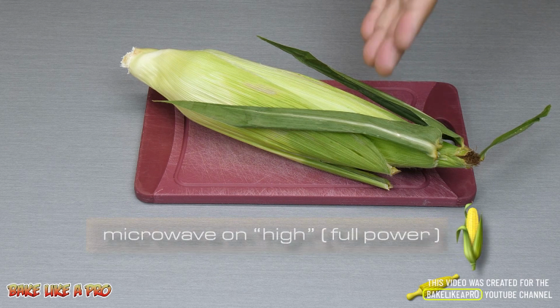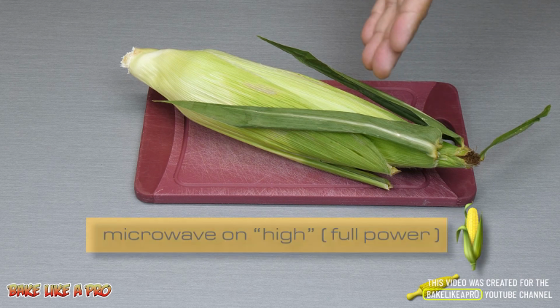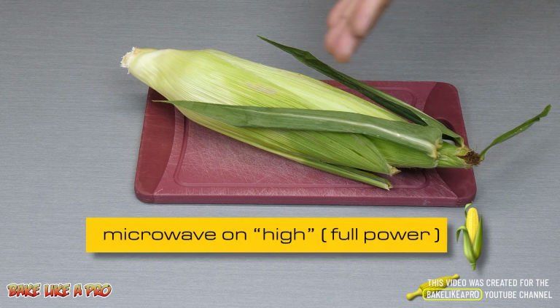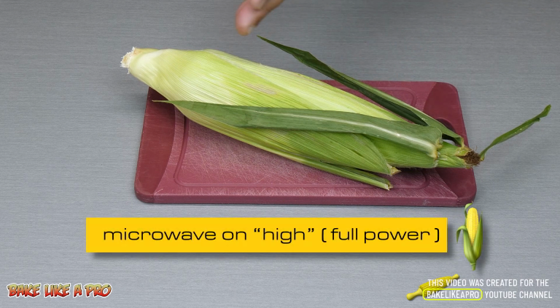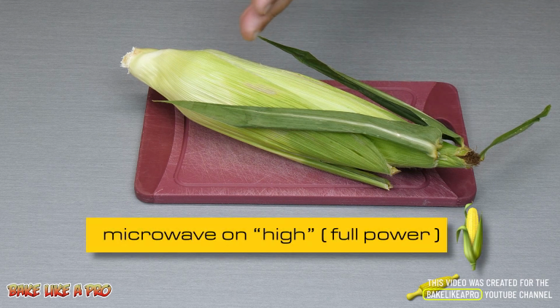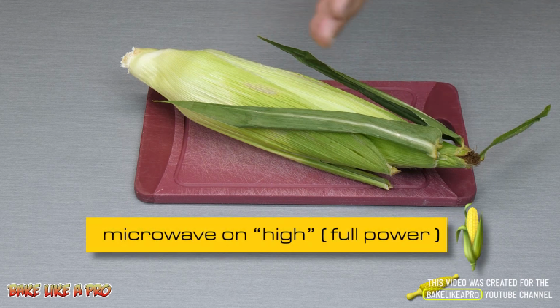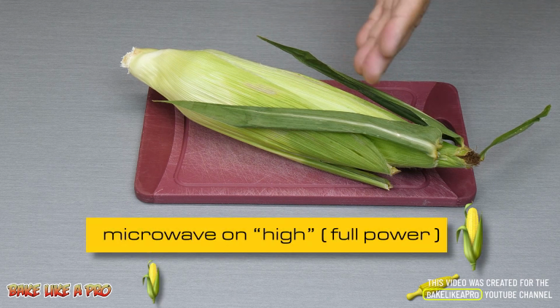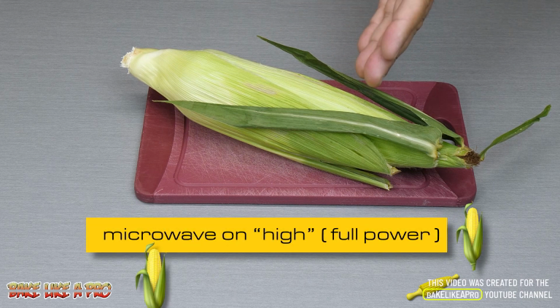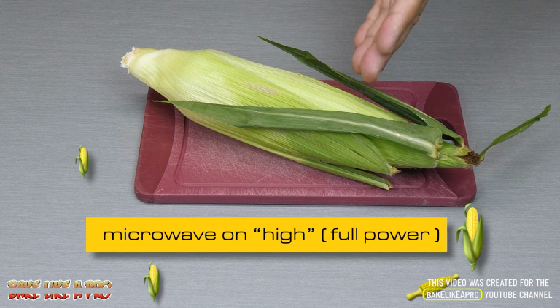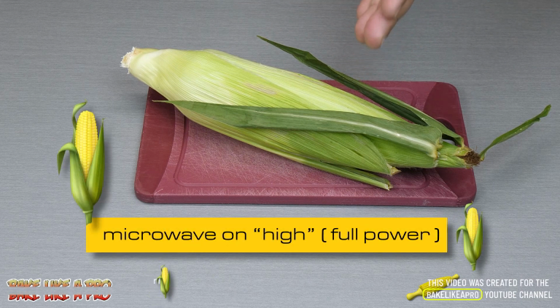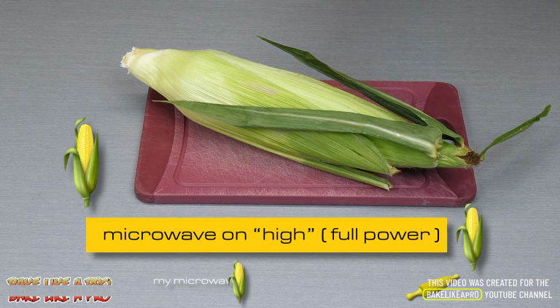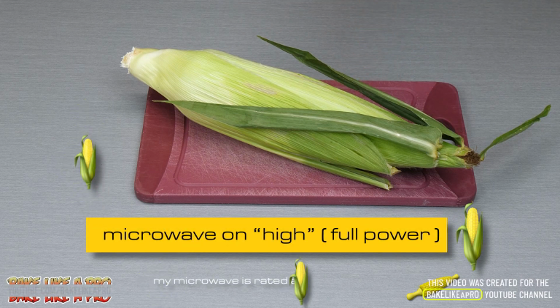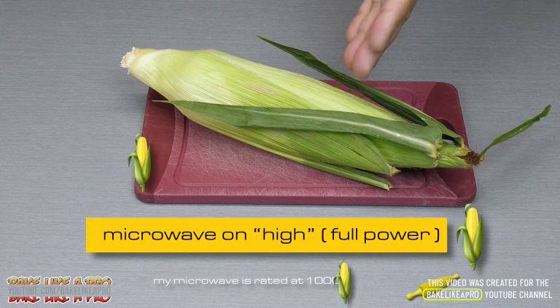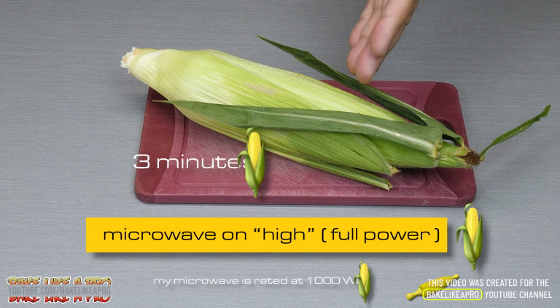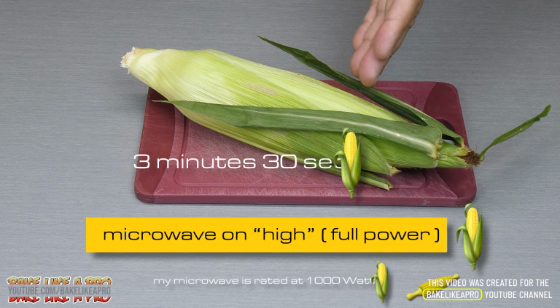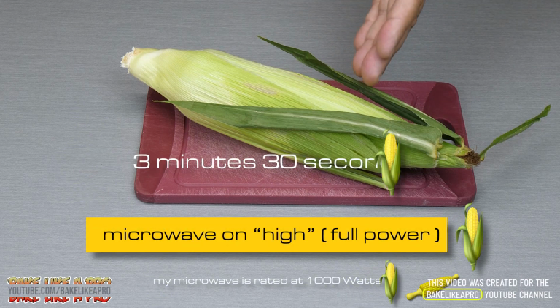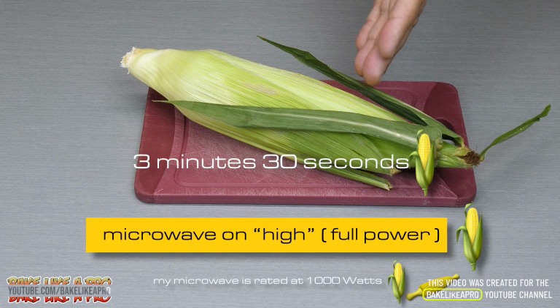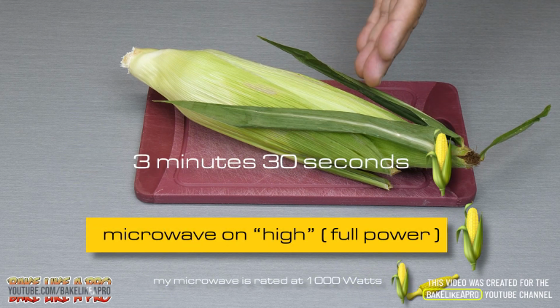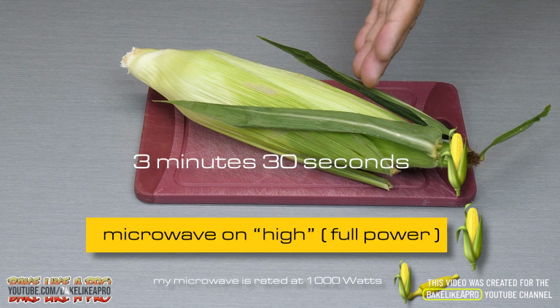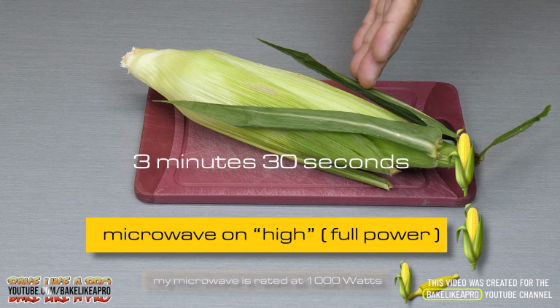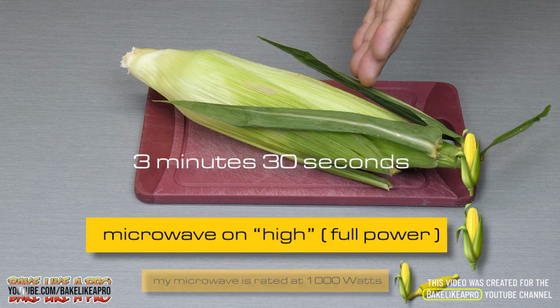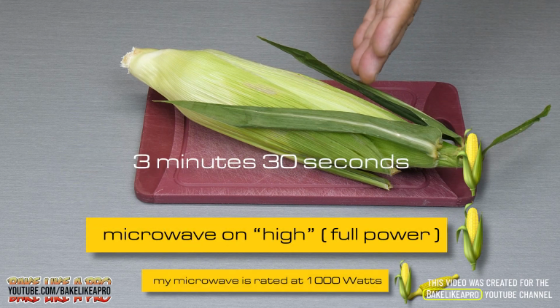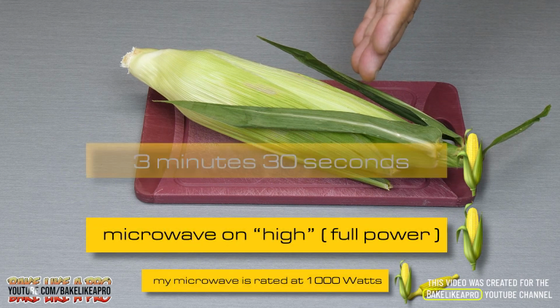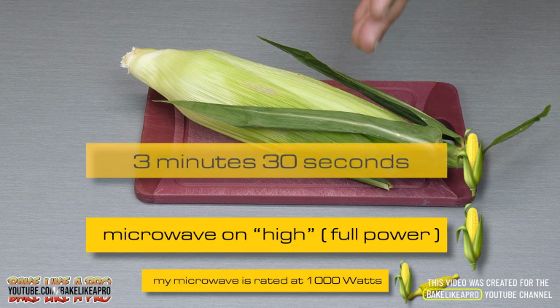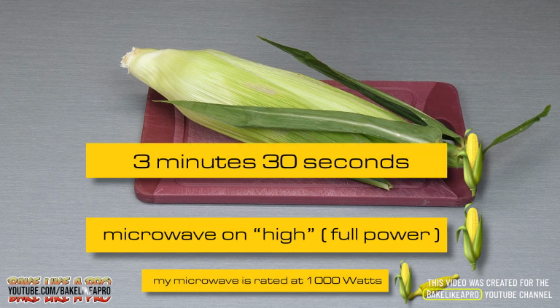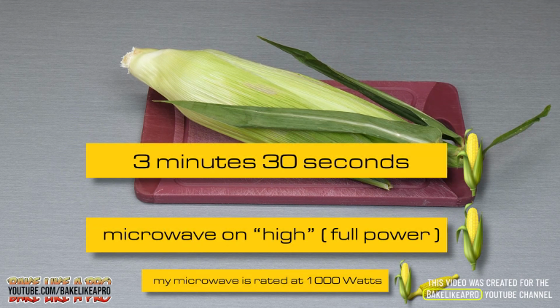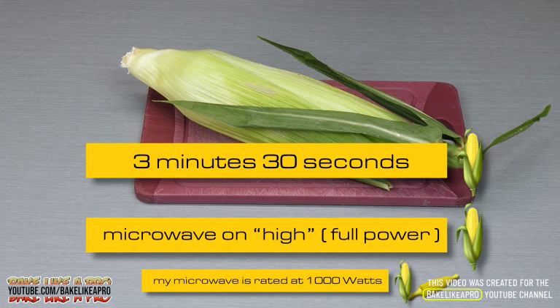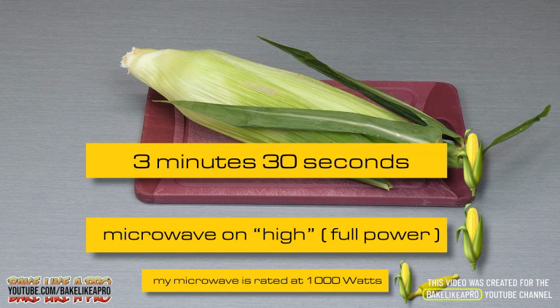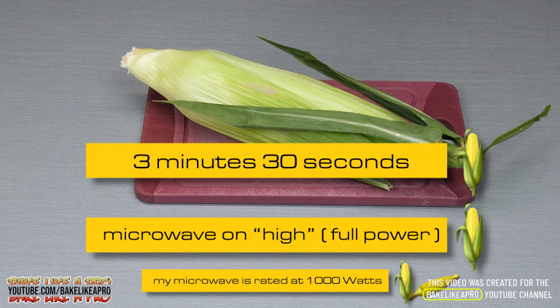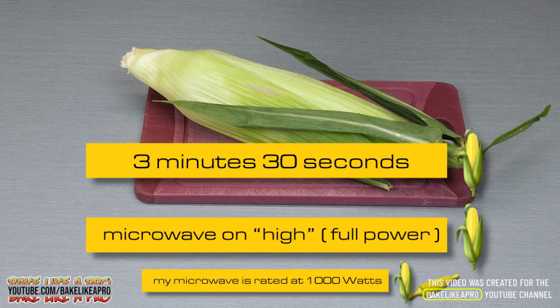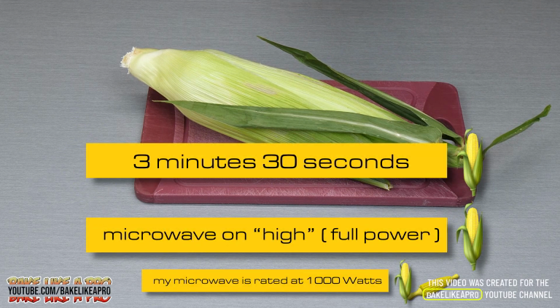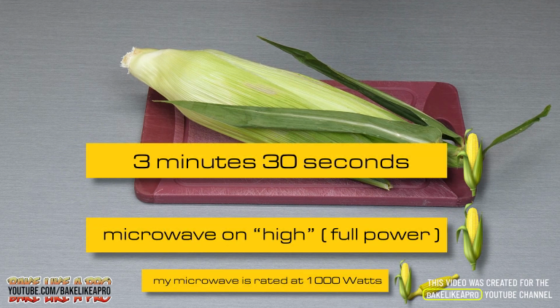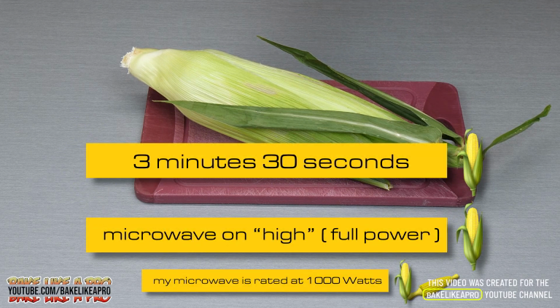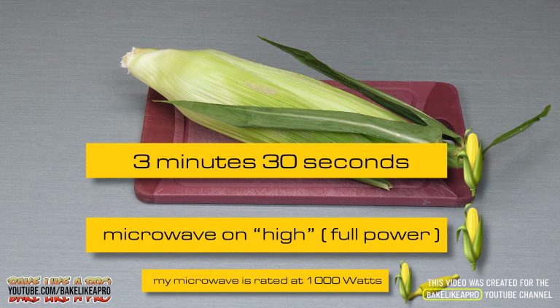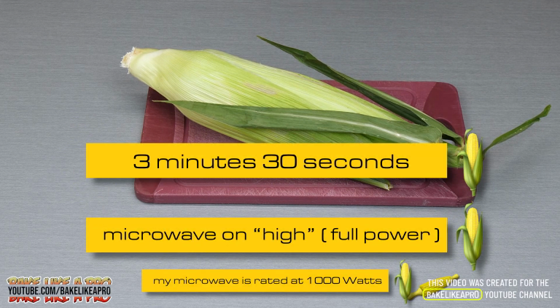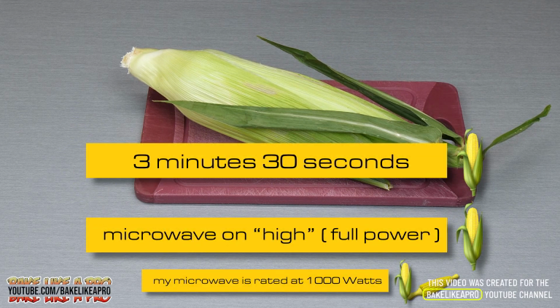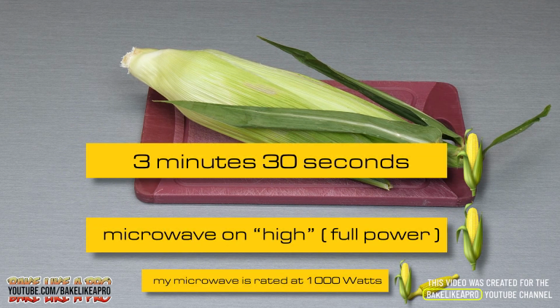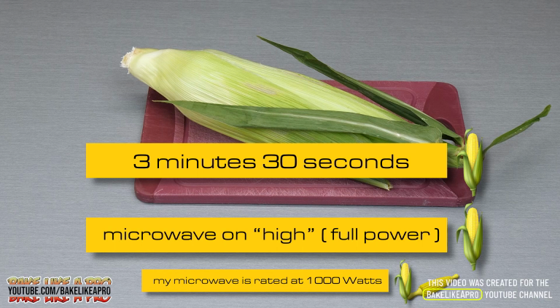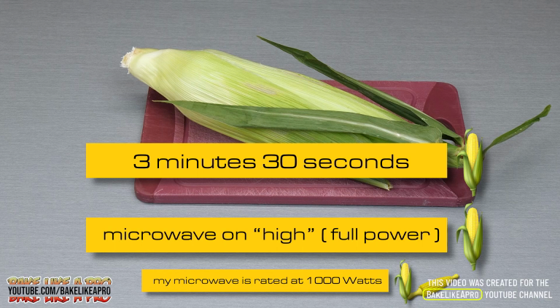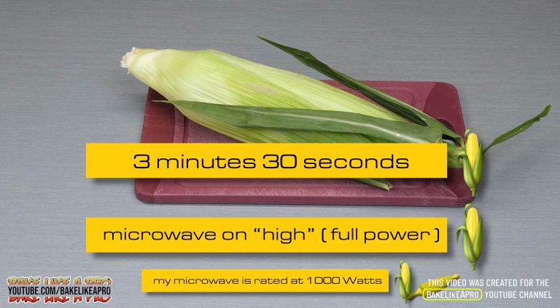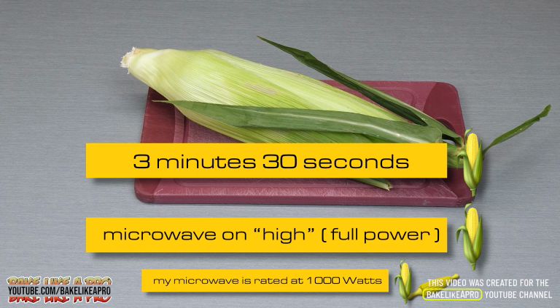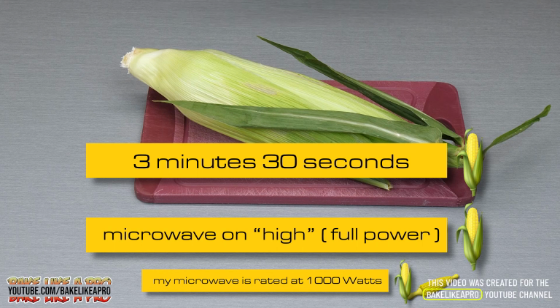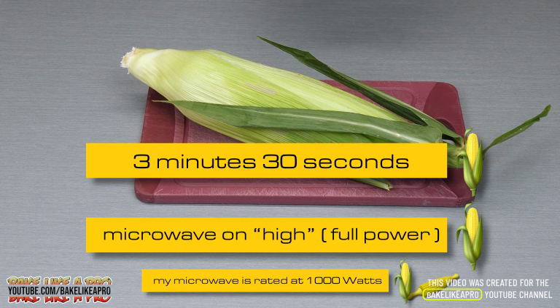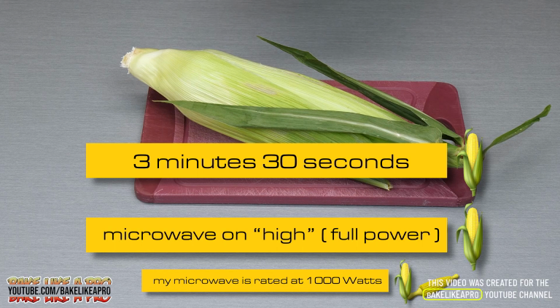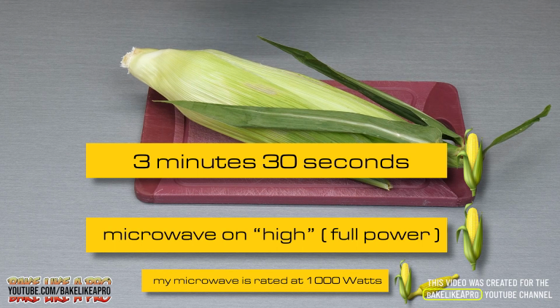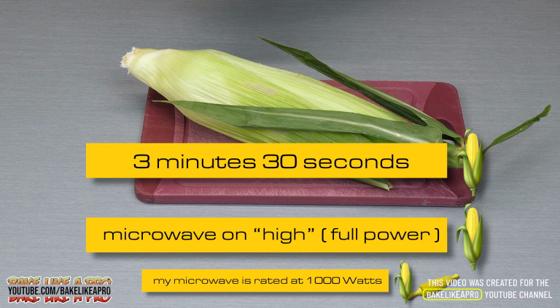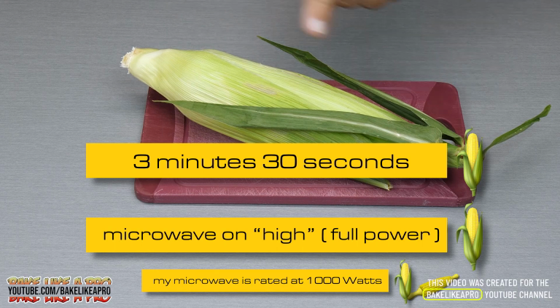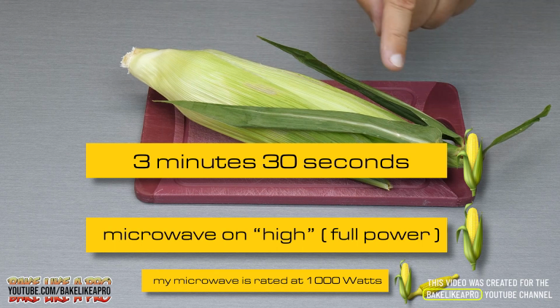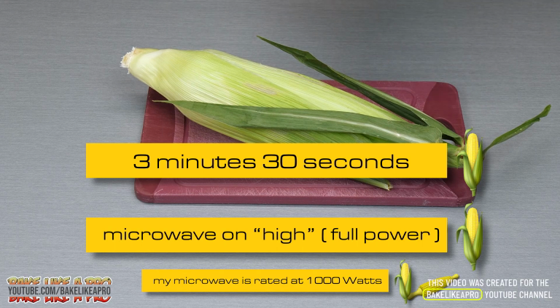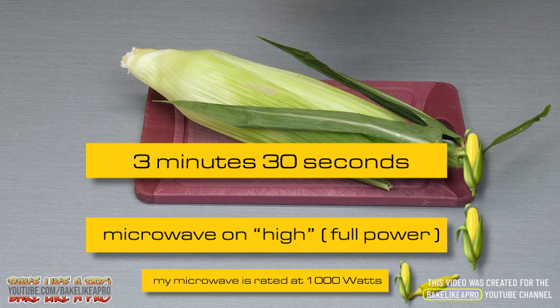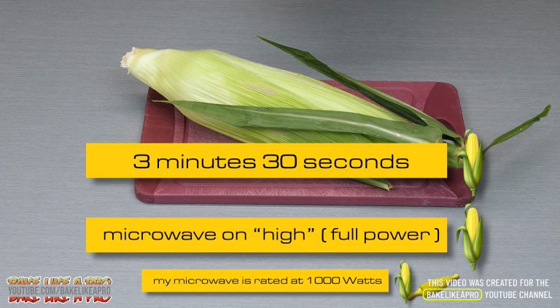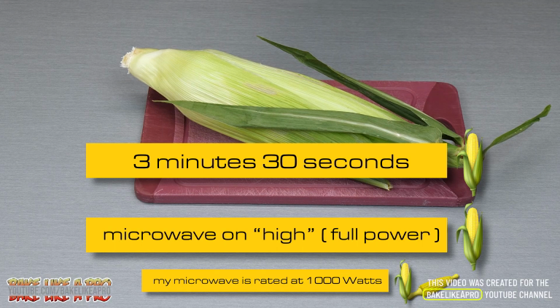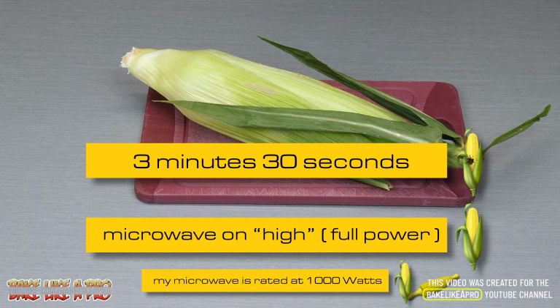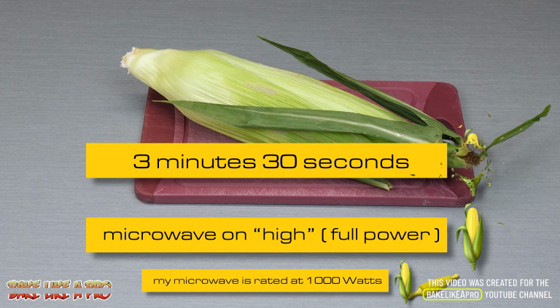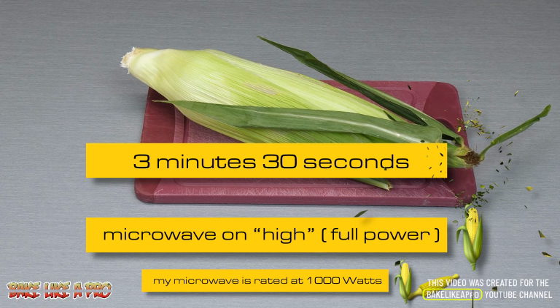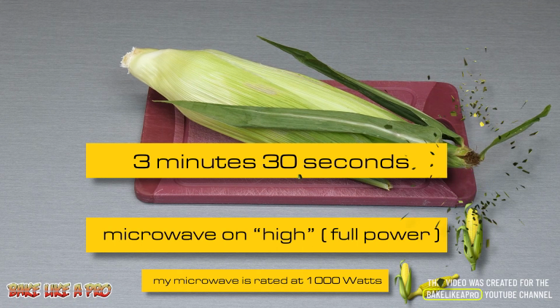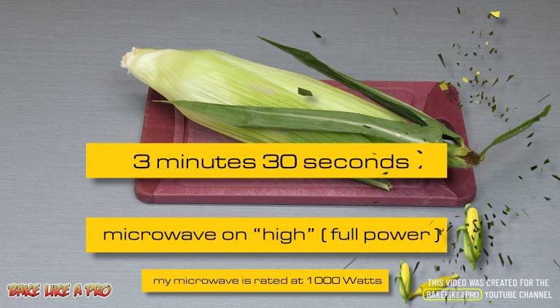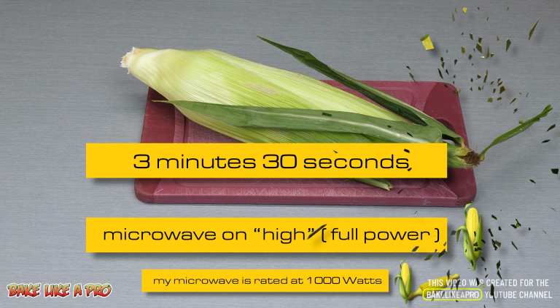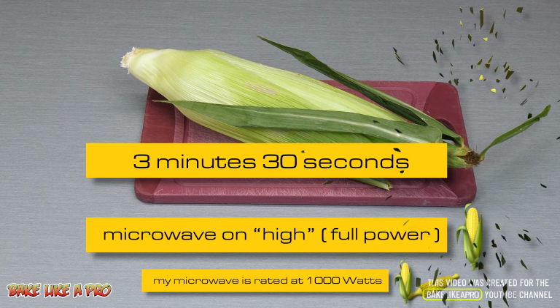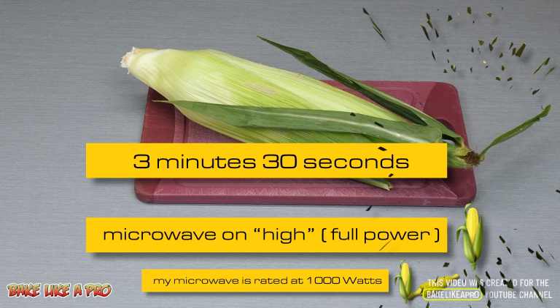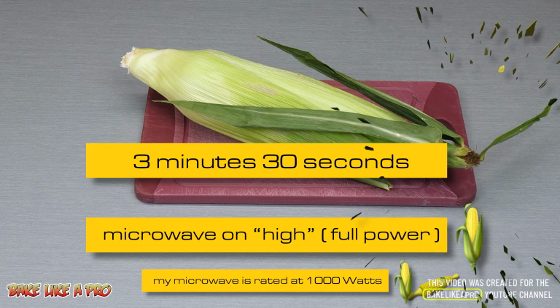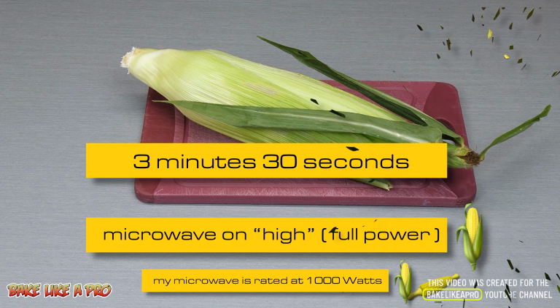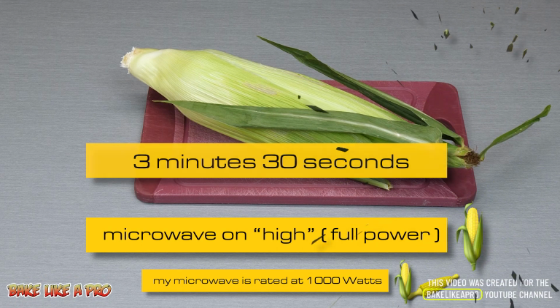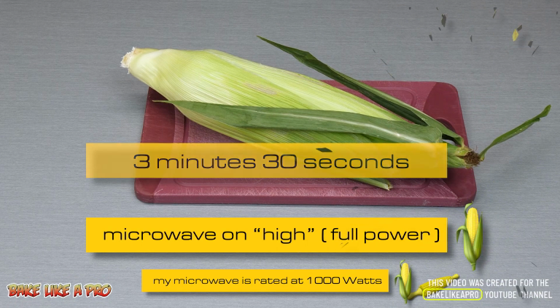Today I'm going to be doing this for three and a half minutes, and then we're going to come back and I'm going to show you the trick to getting it out of here and we're going to have perfect corn.